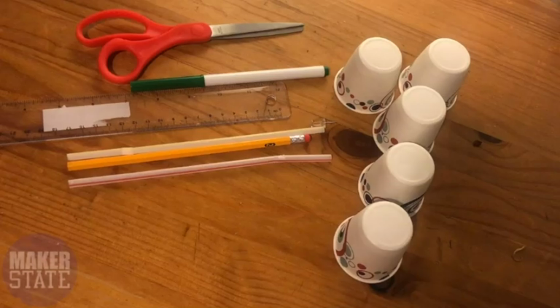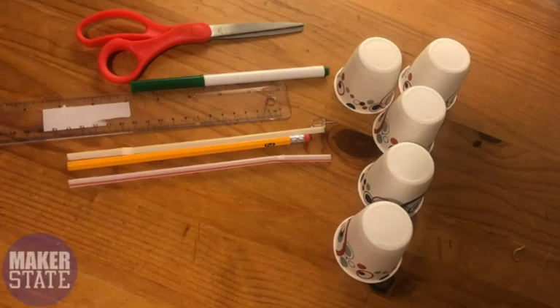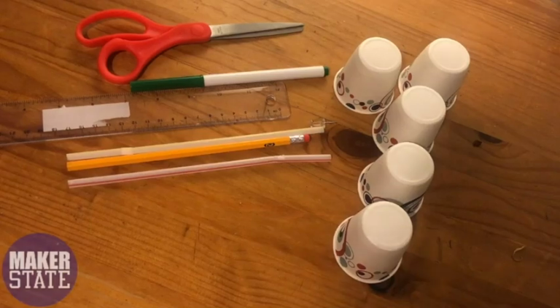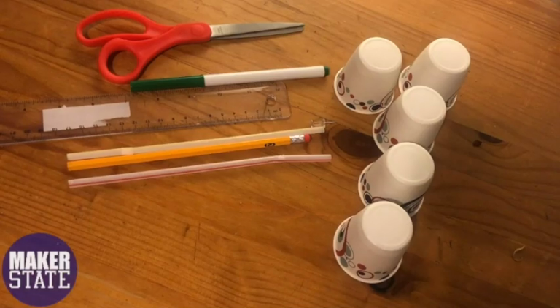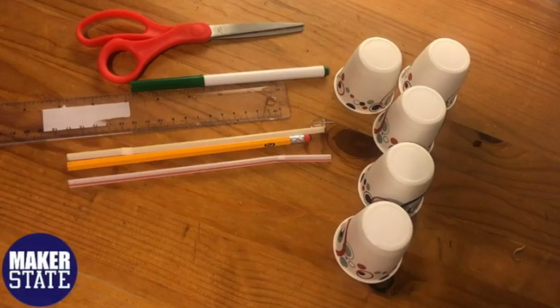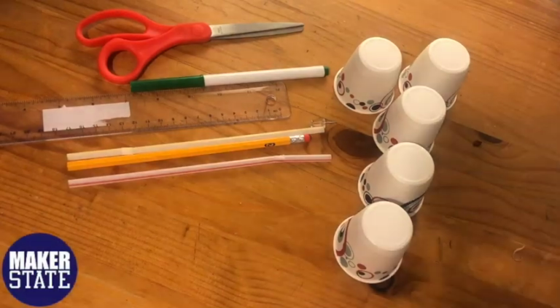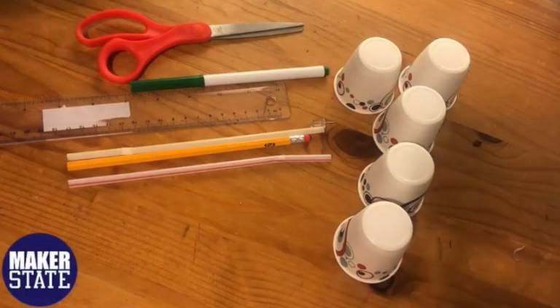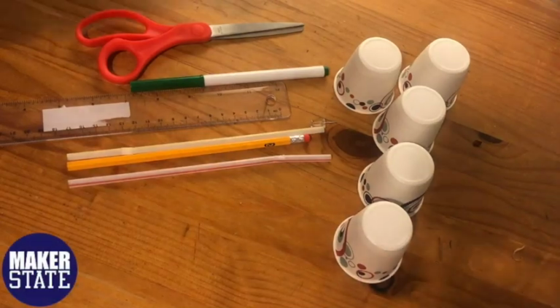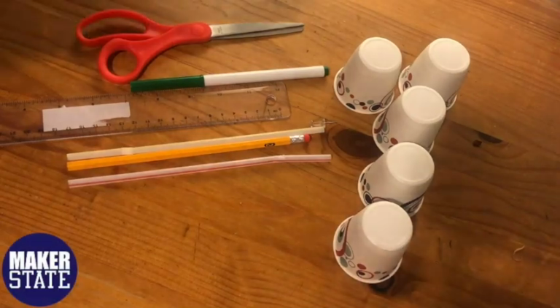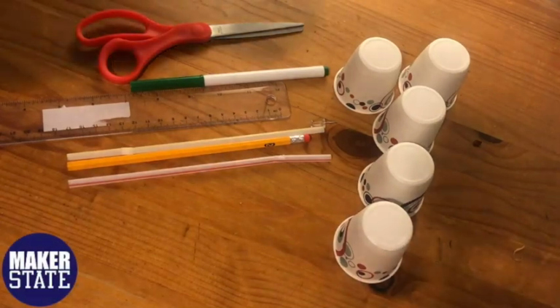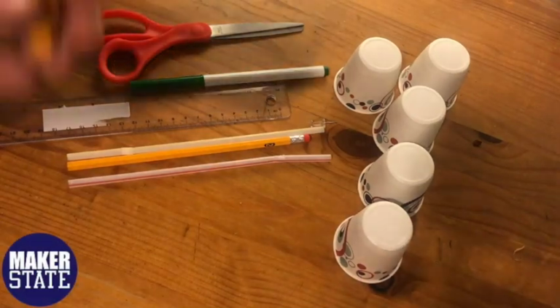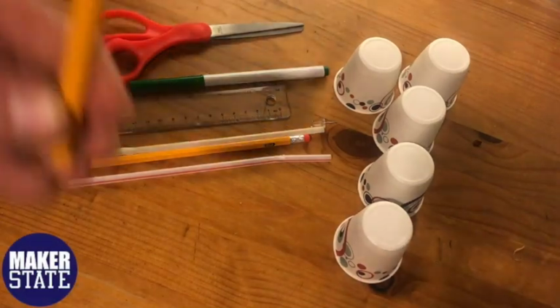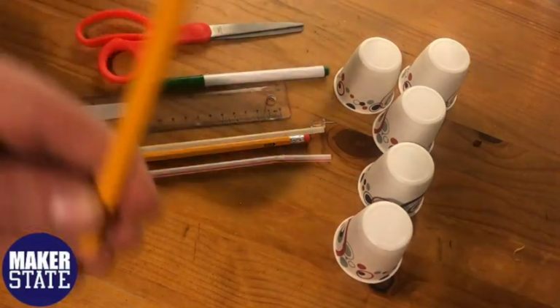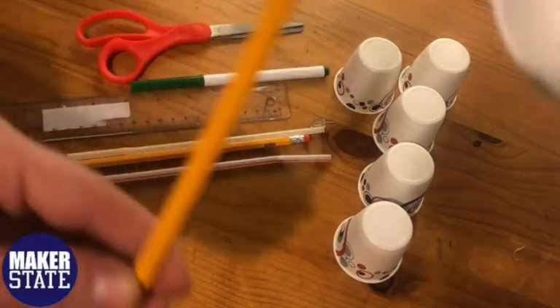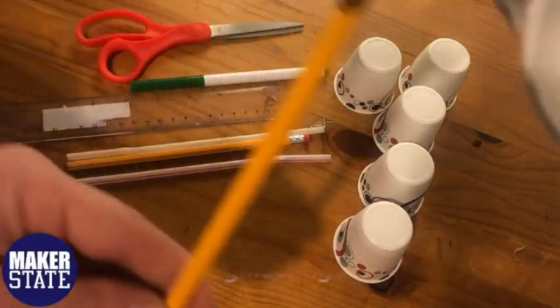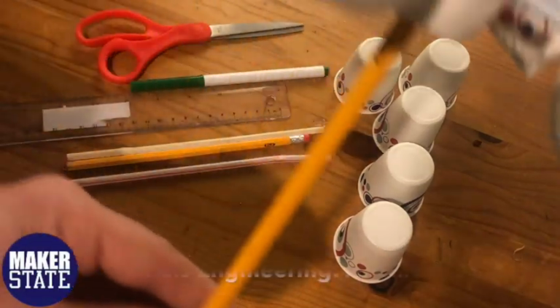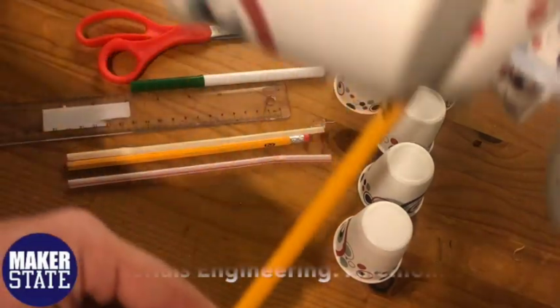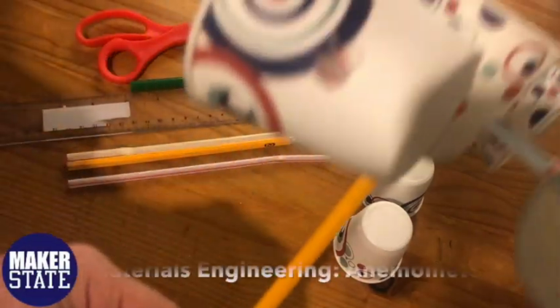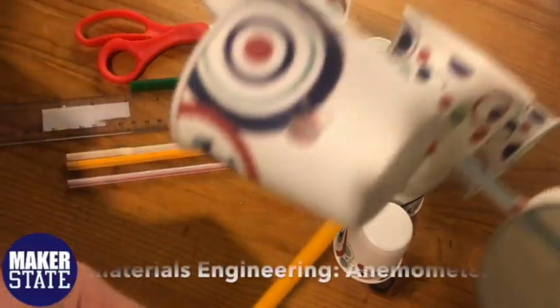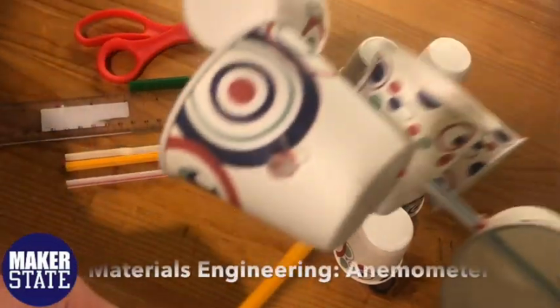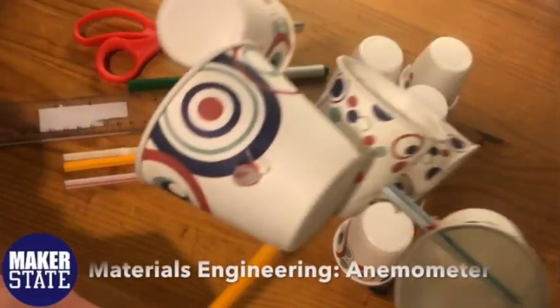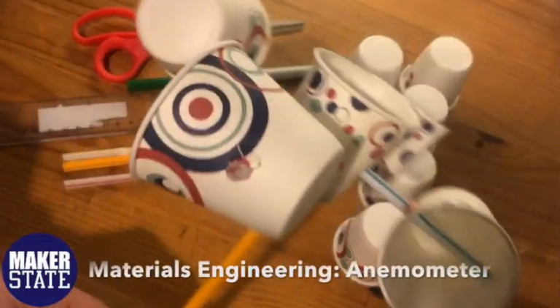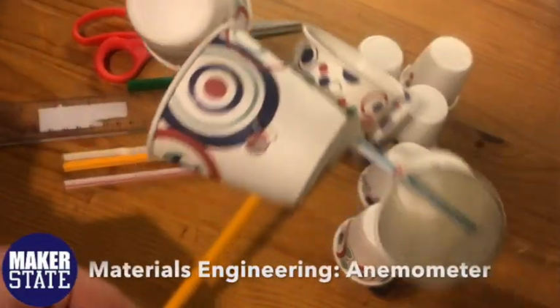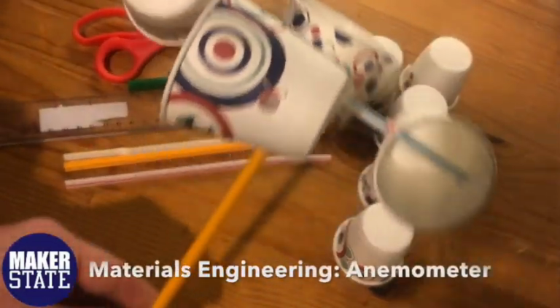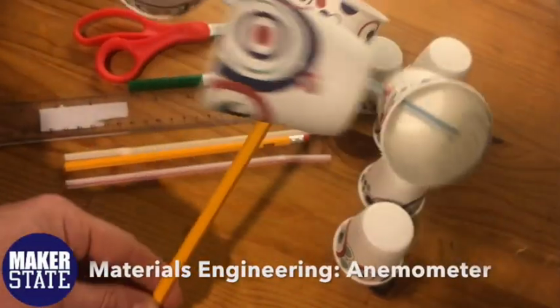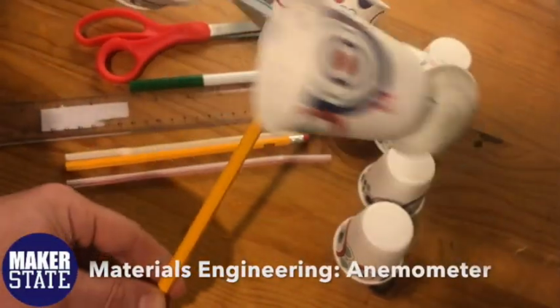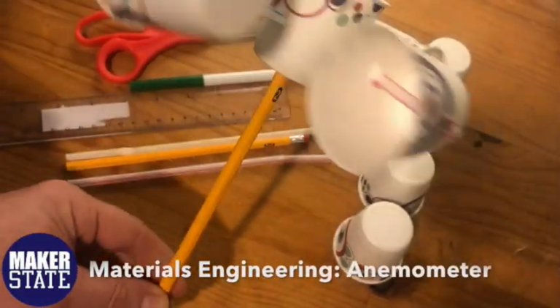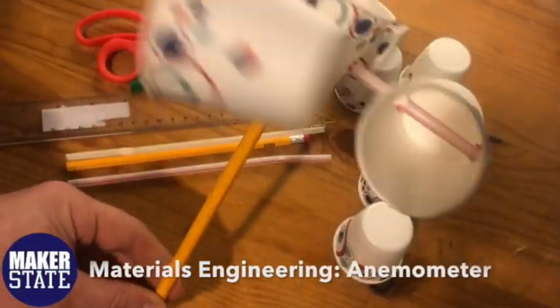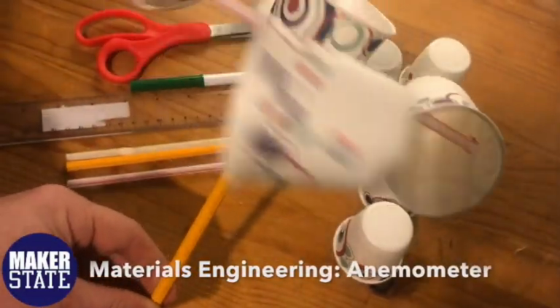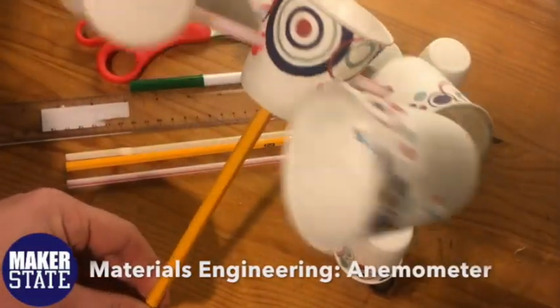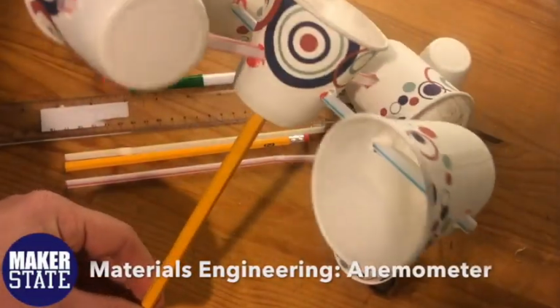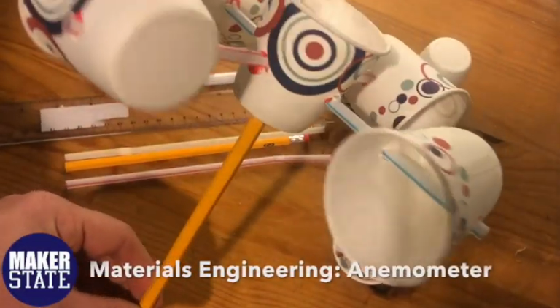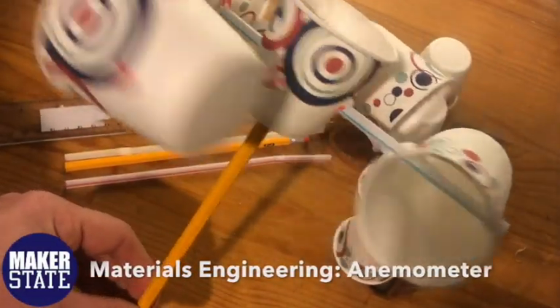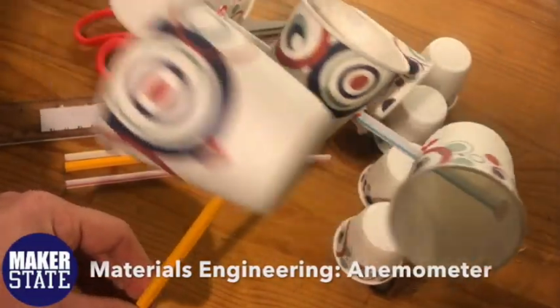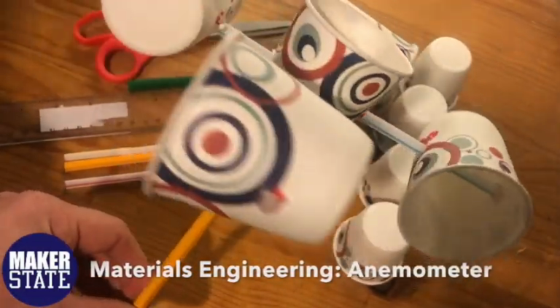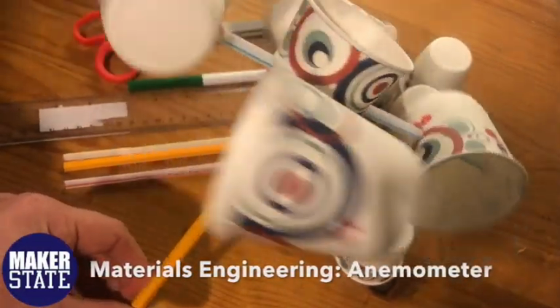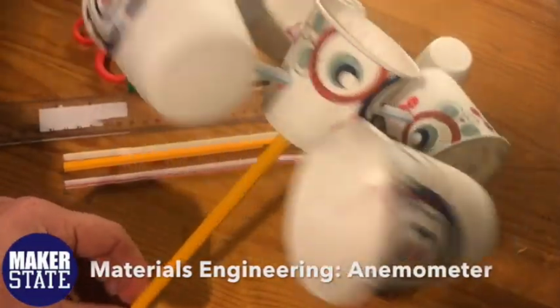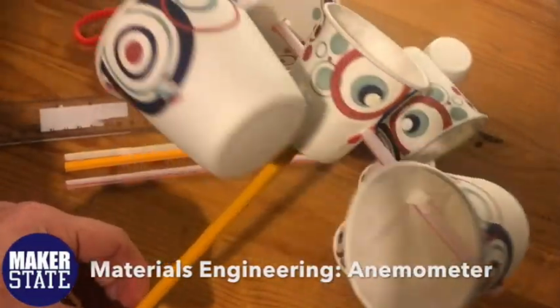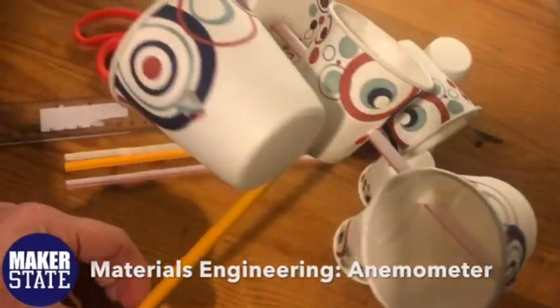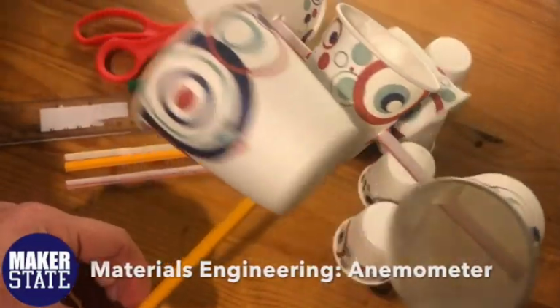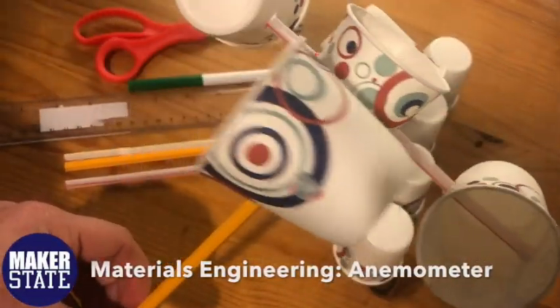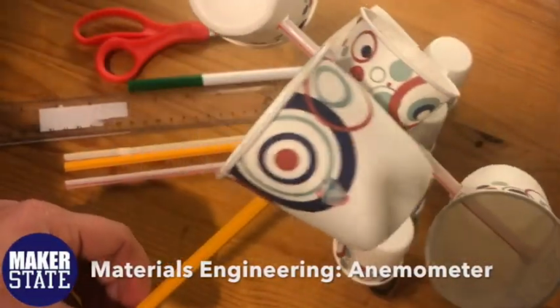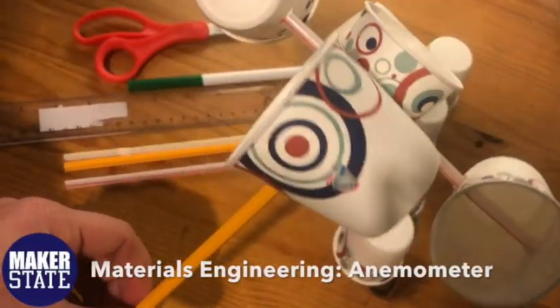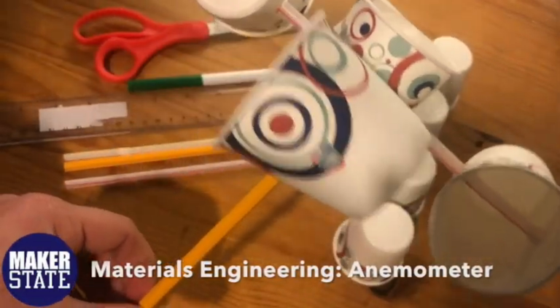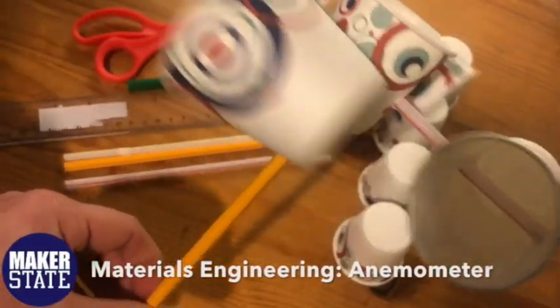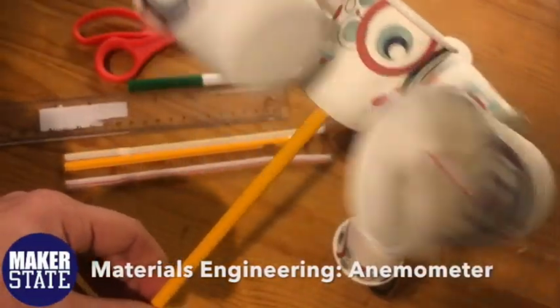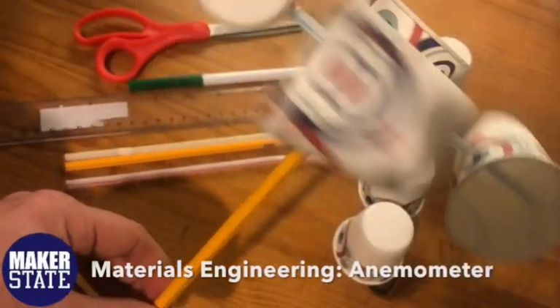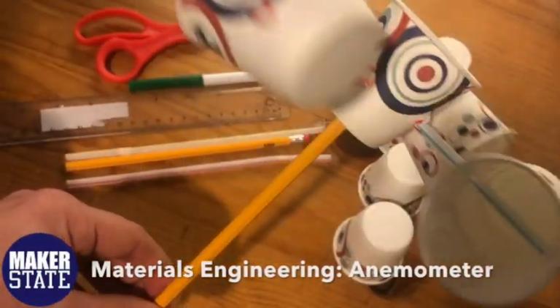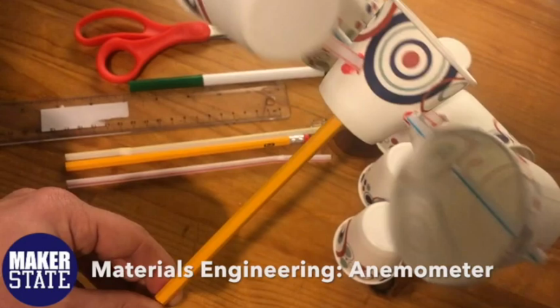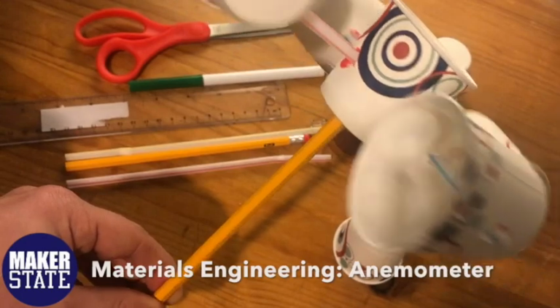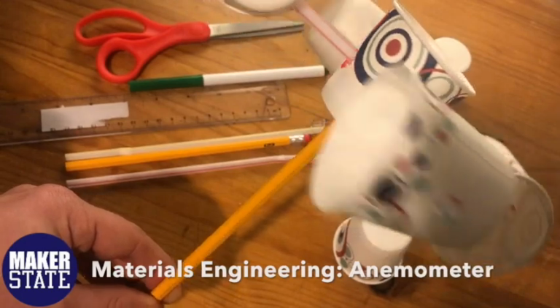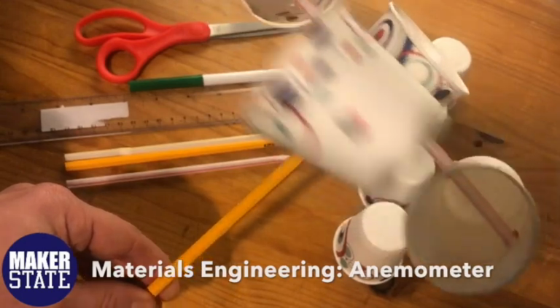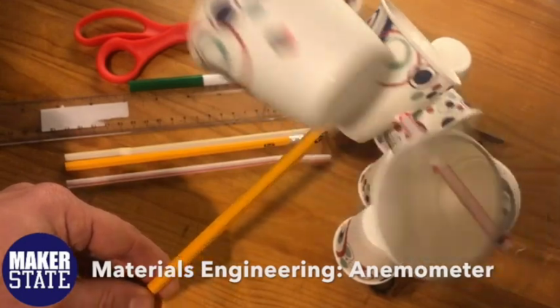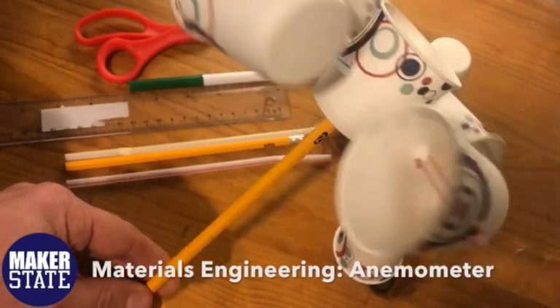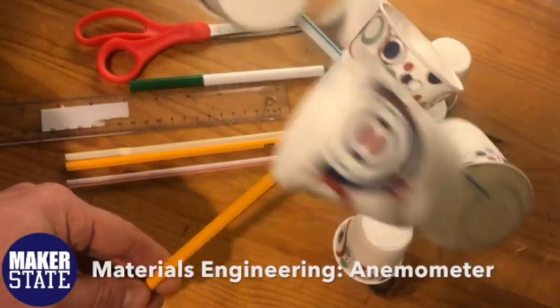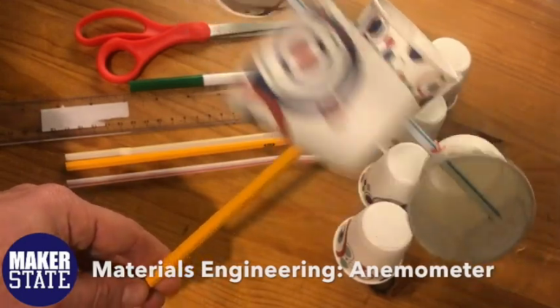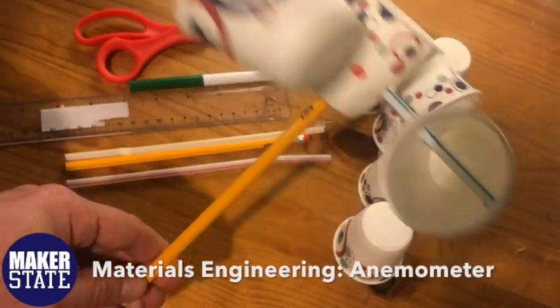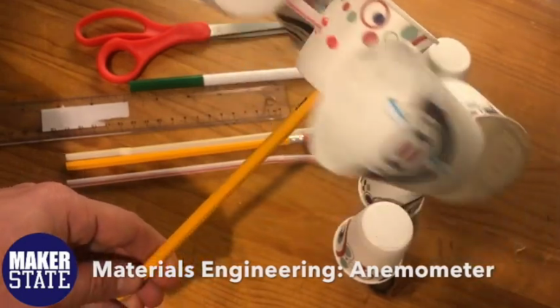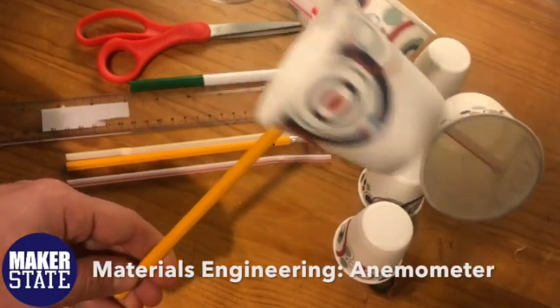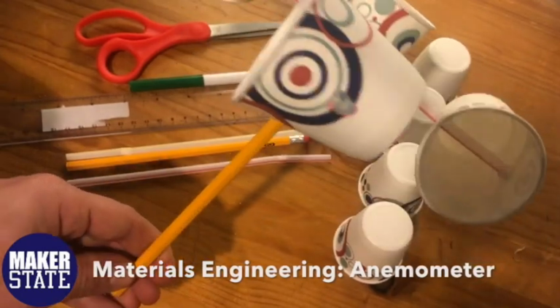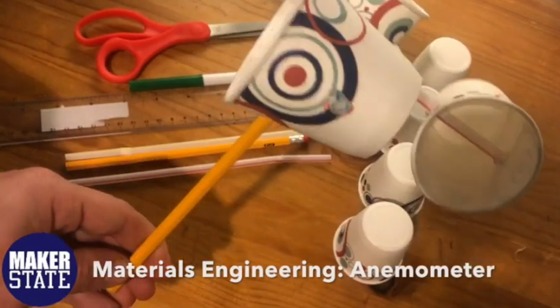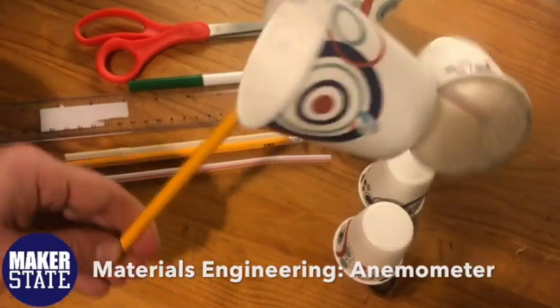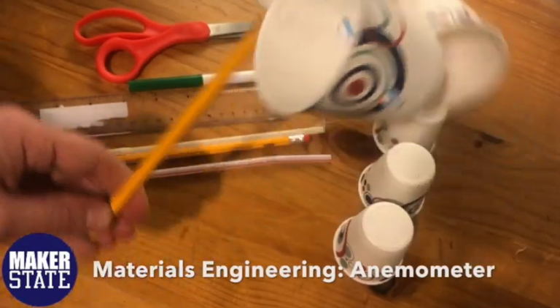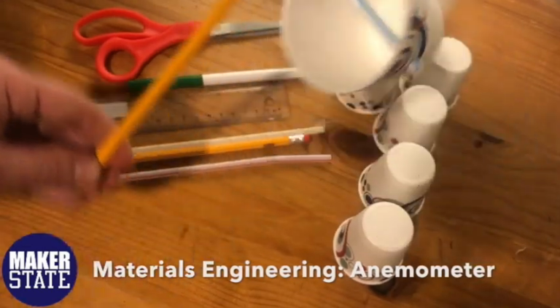Hey, this is Noah from Maker State. In this video we're going to be looking at how to create the prototype for the materials engineering anemometer challenge.